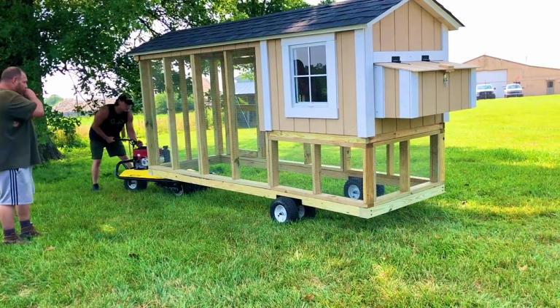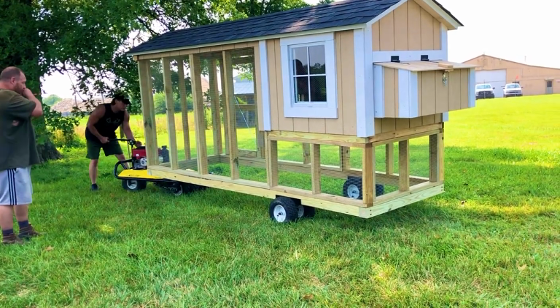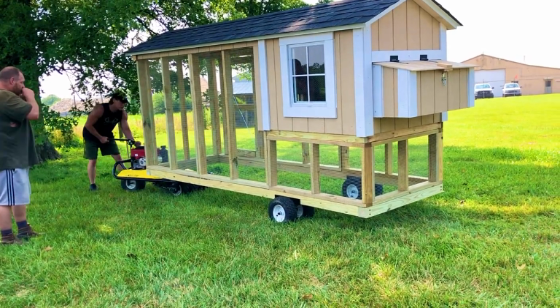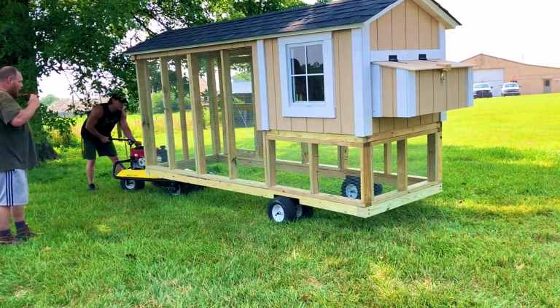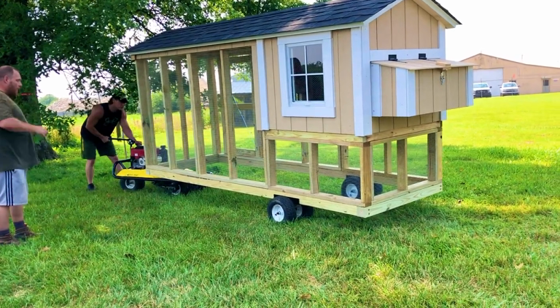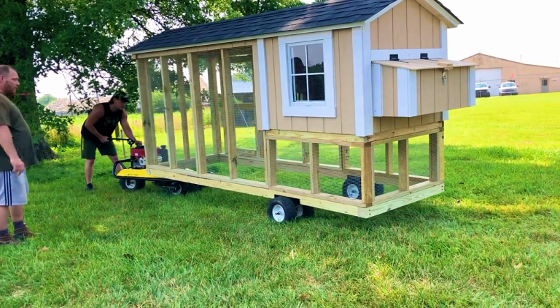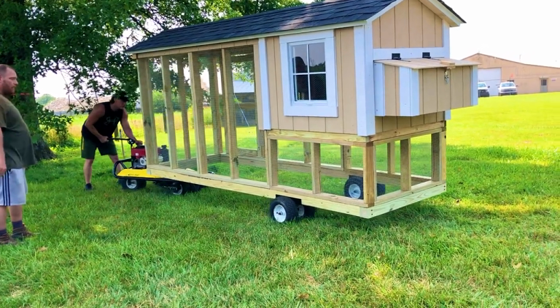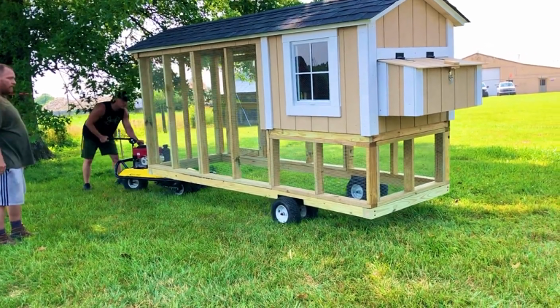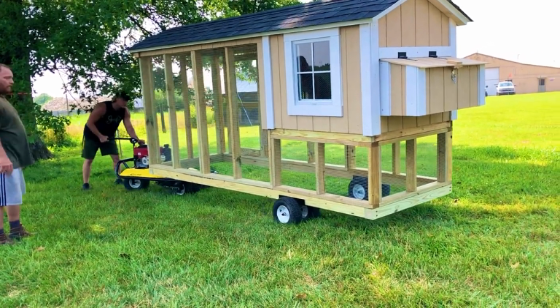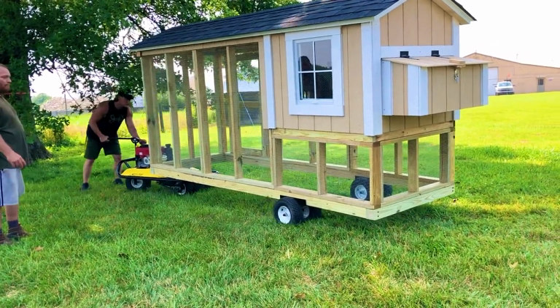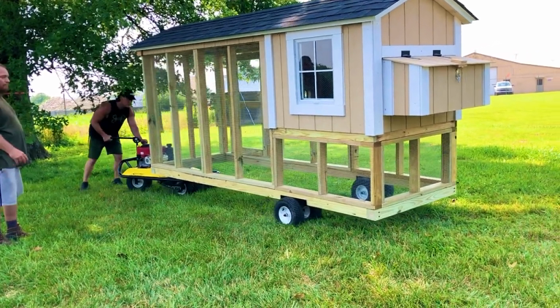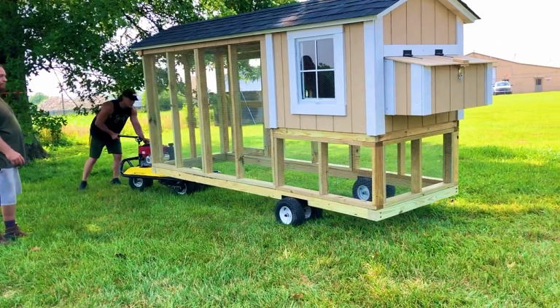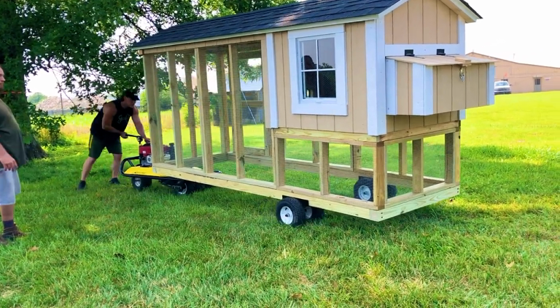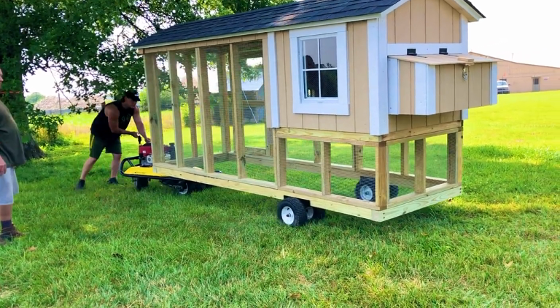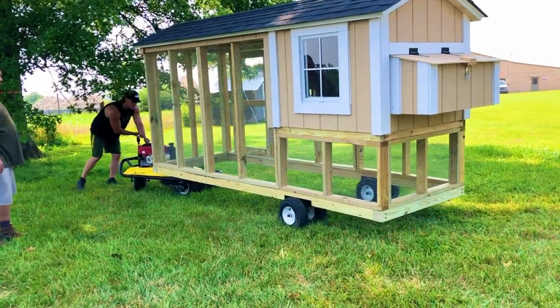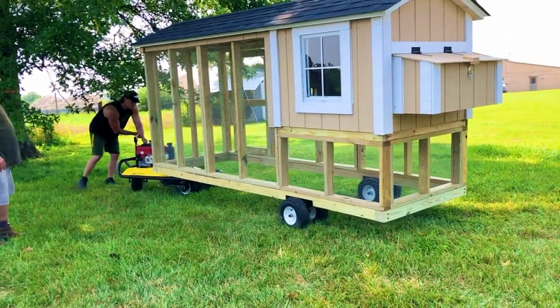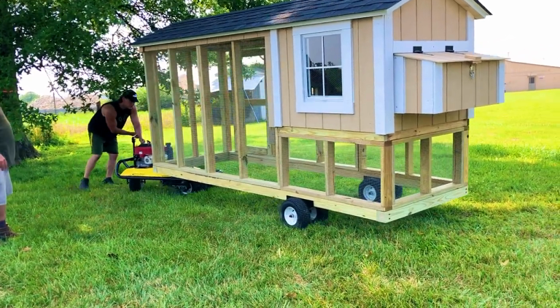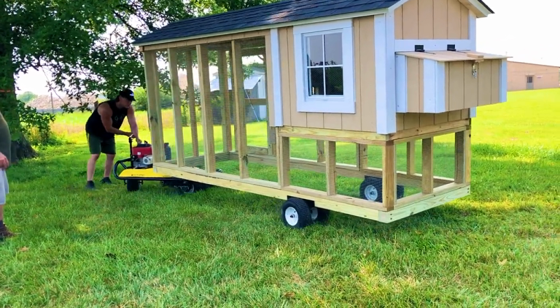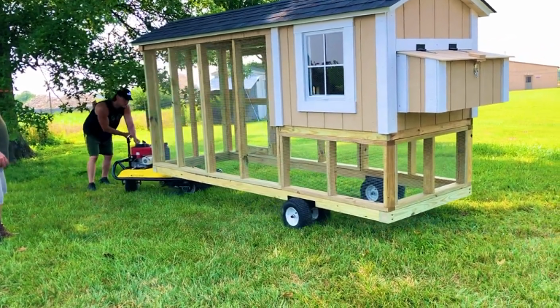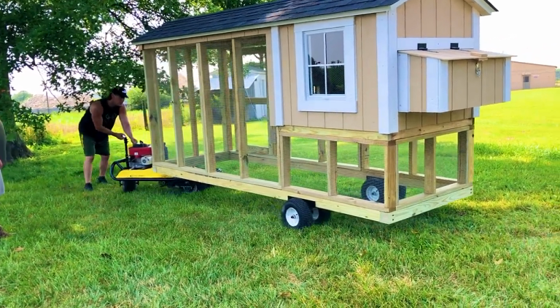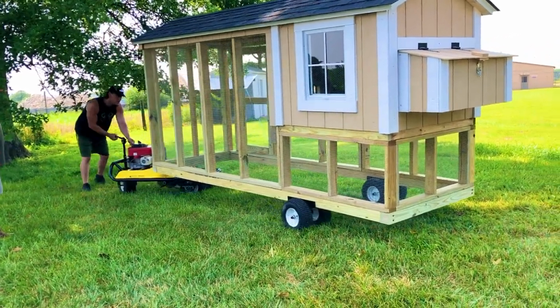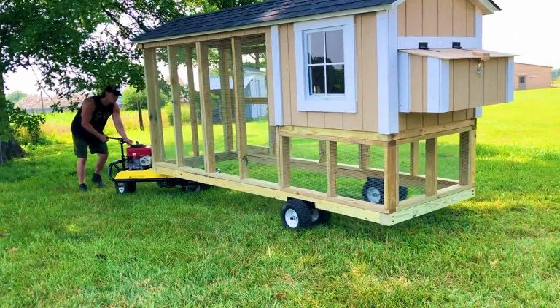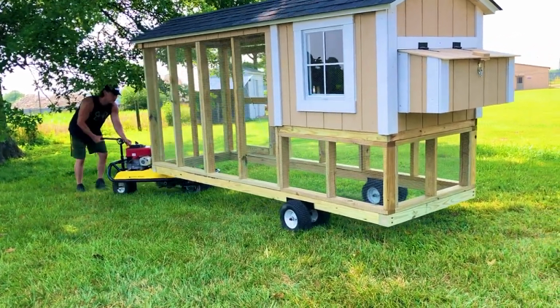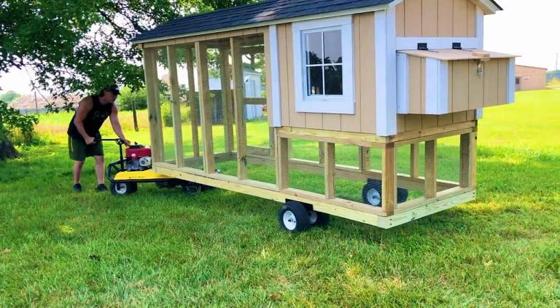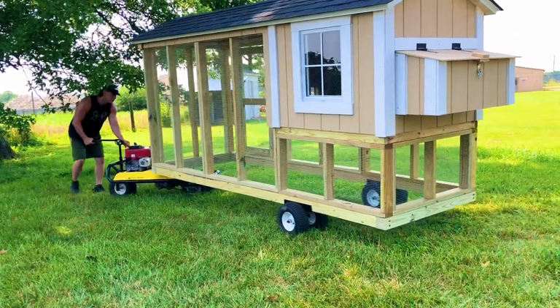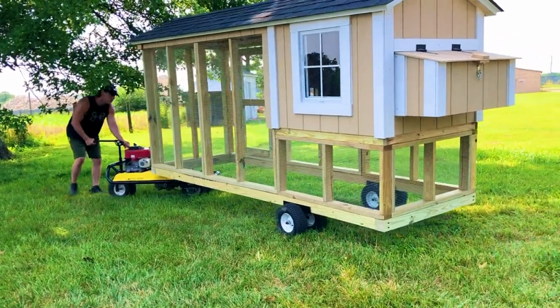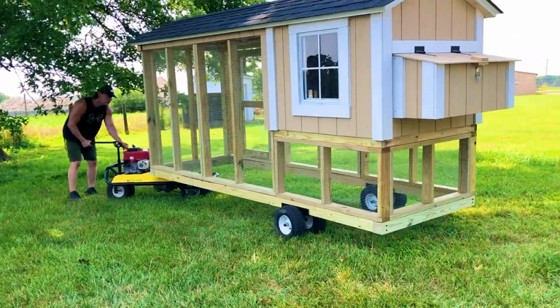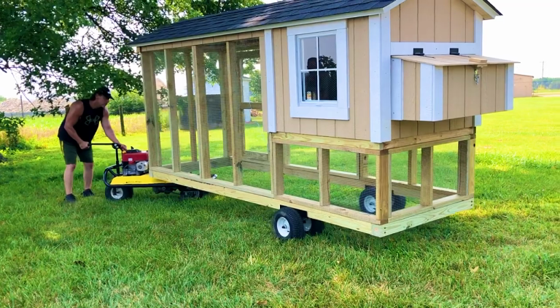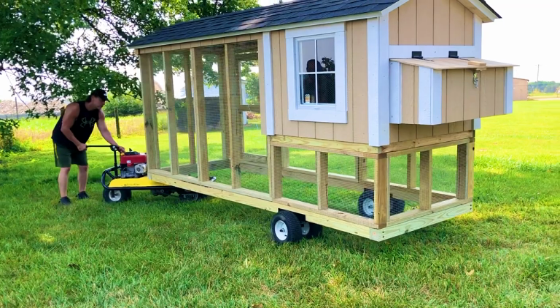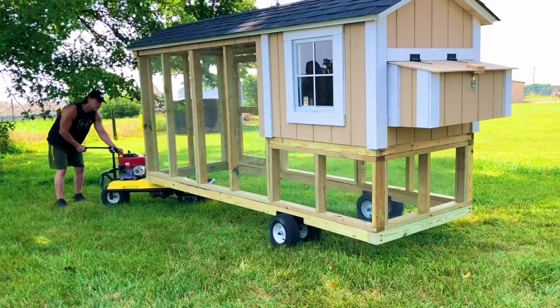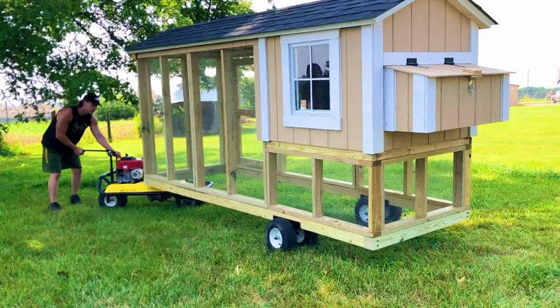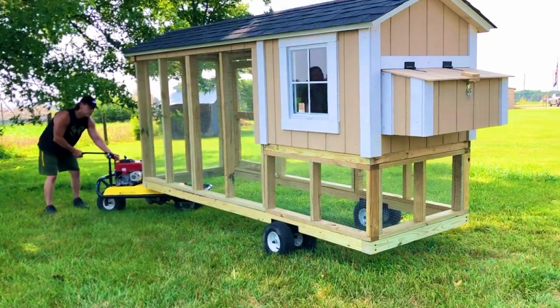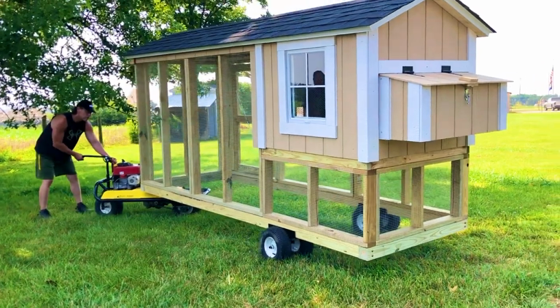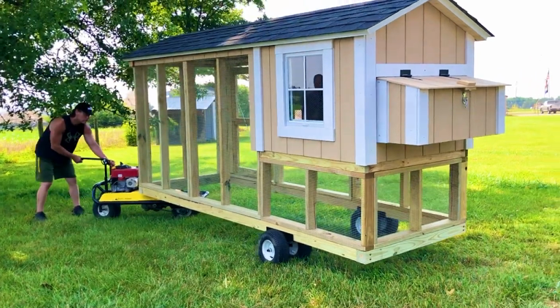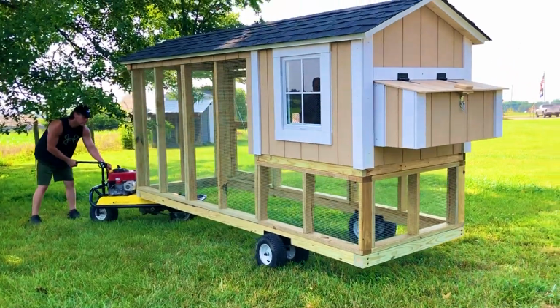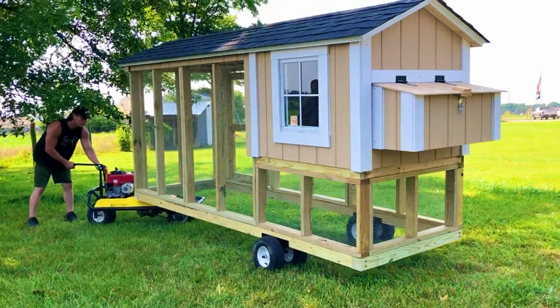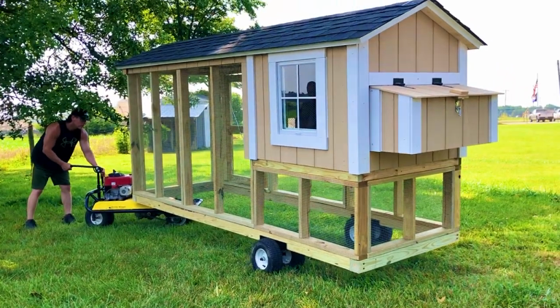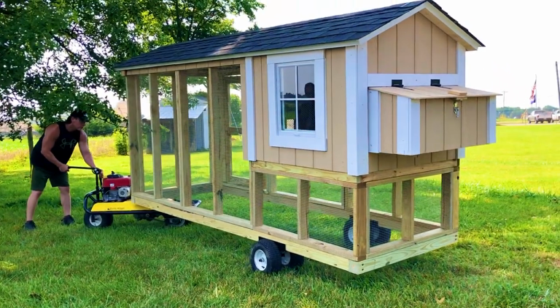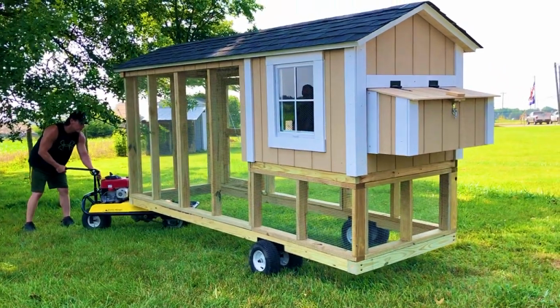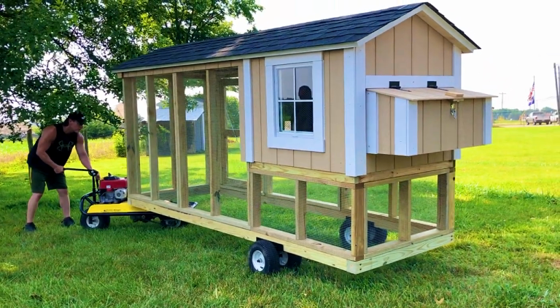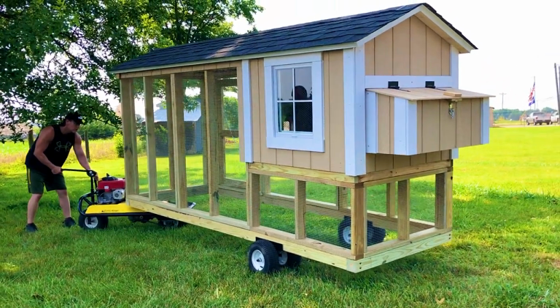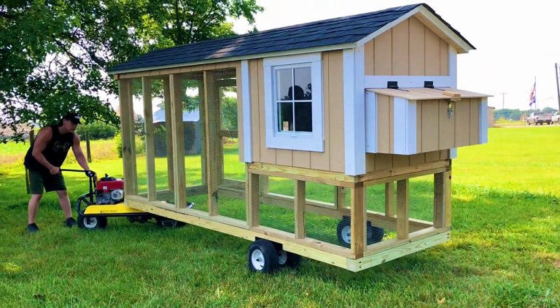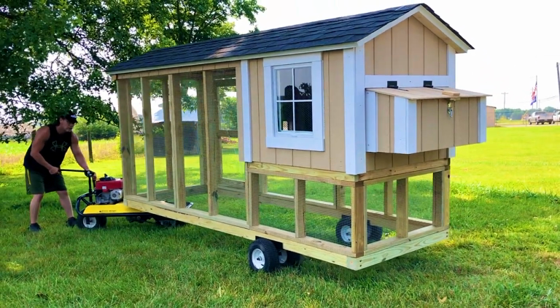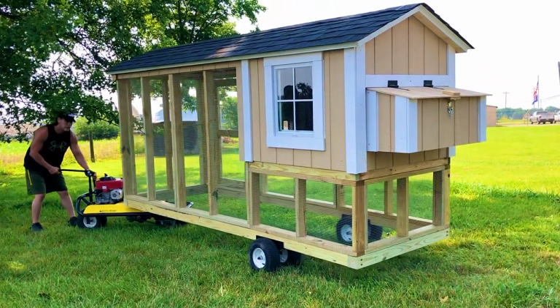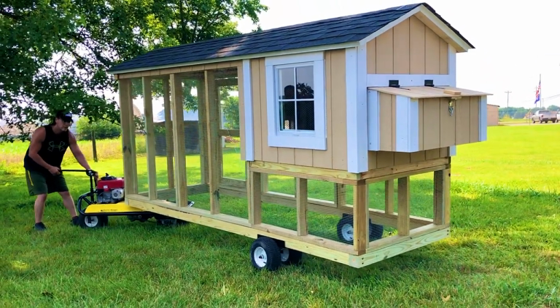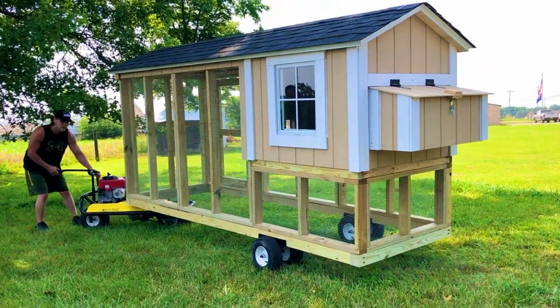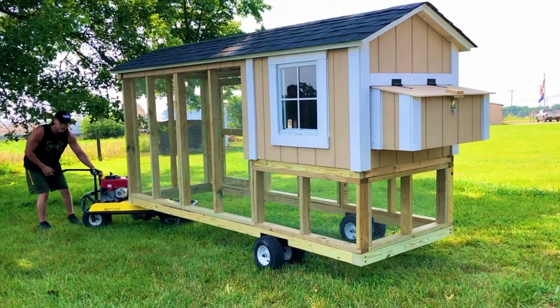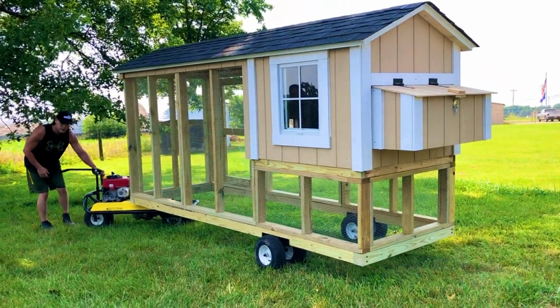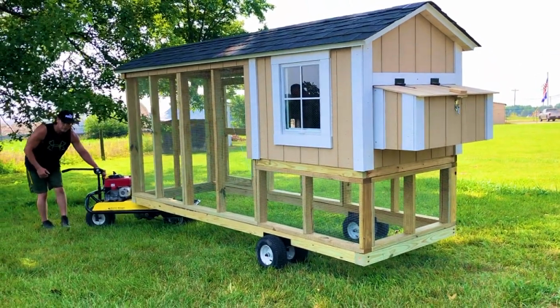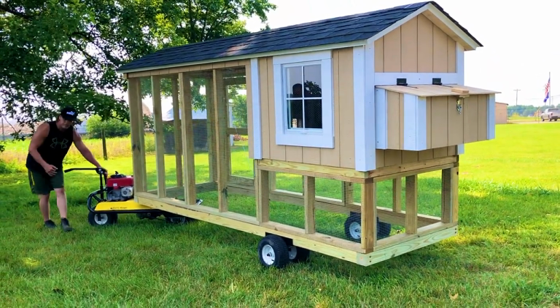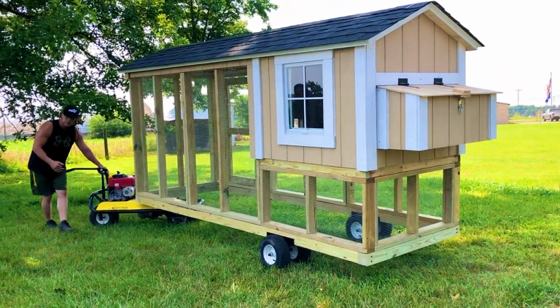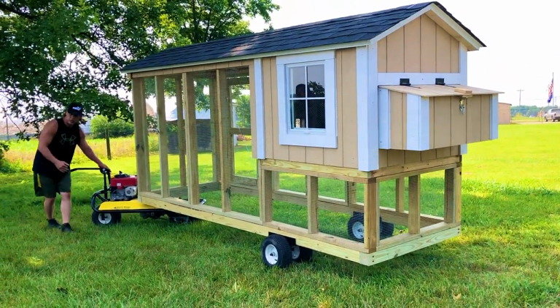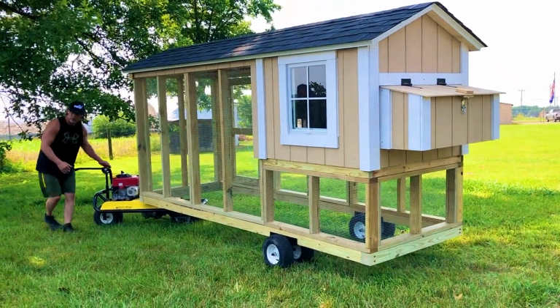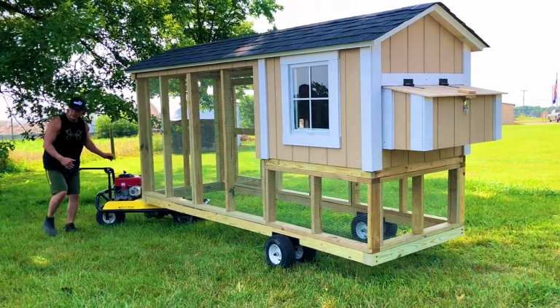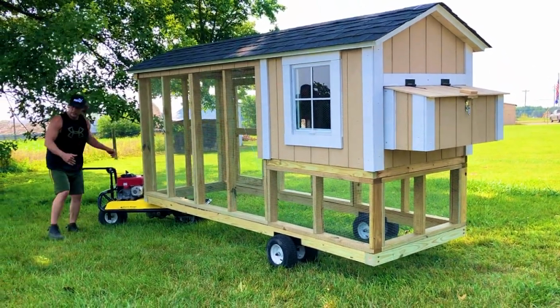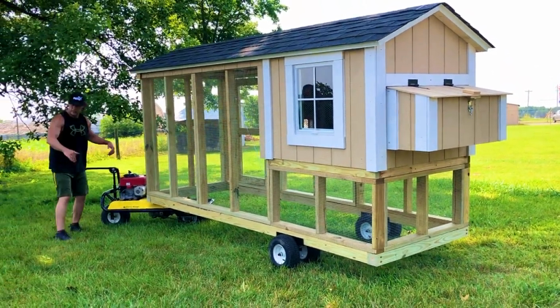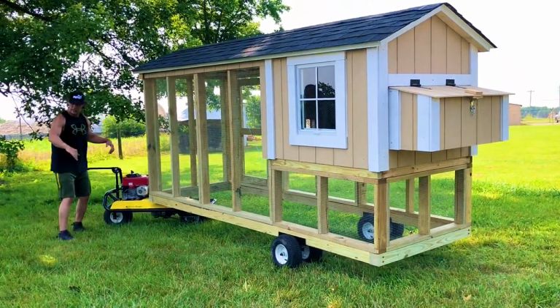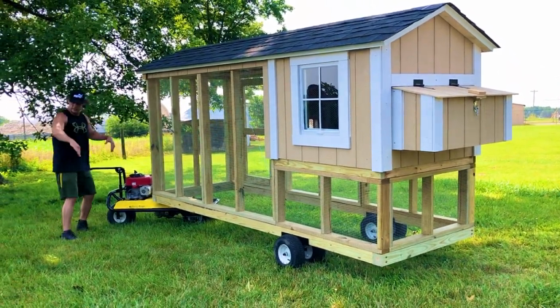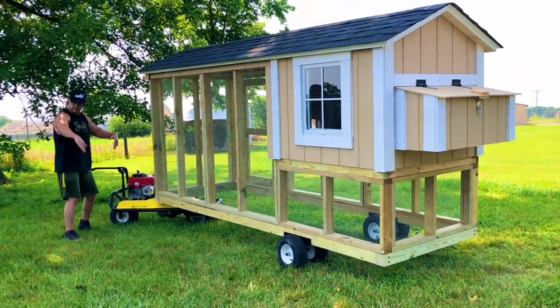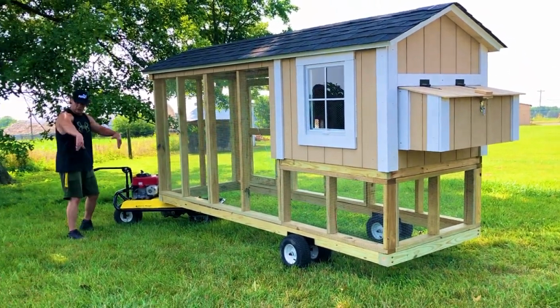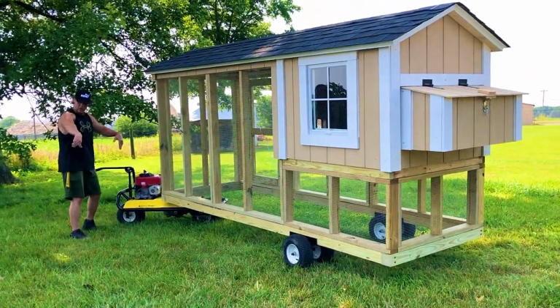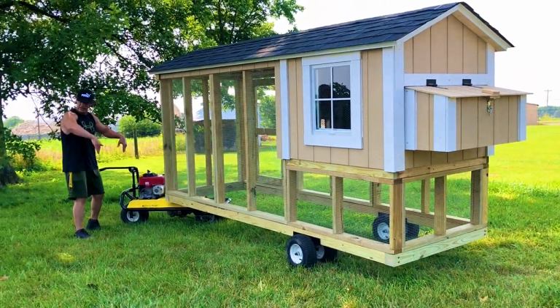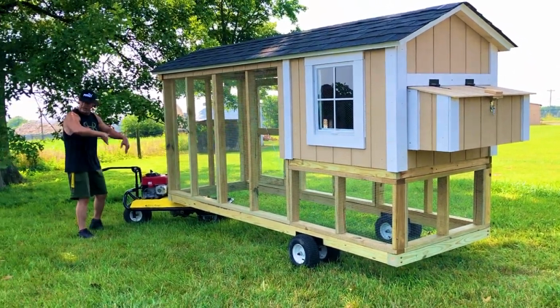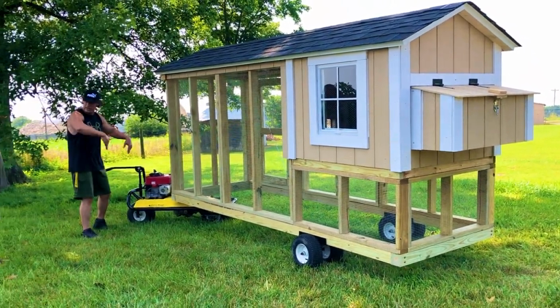That's it, guys. Thank you for watching. It was fun building a chicken coop. That's it.